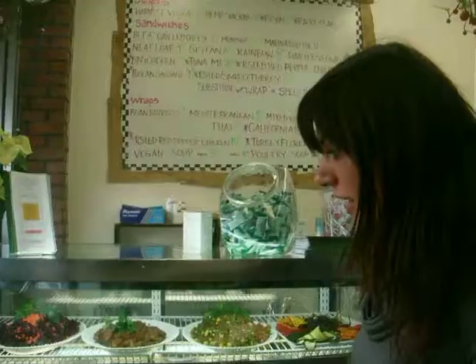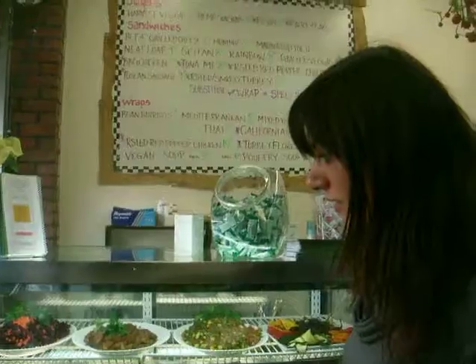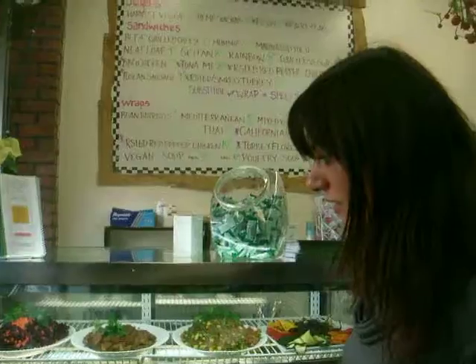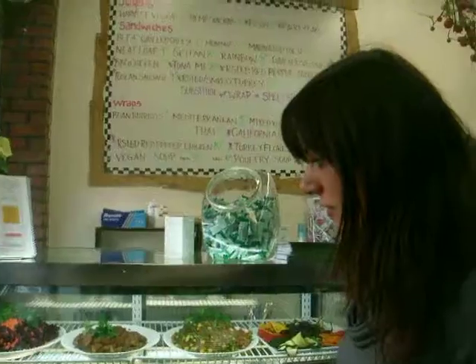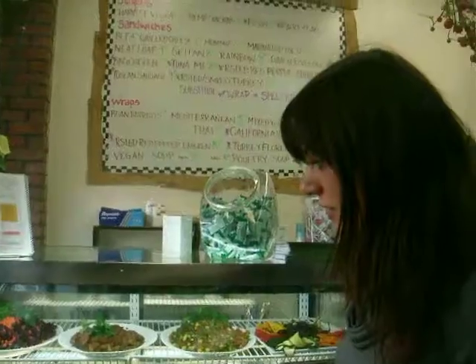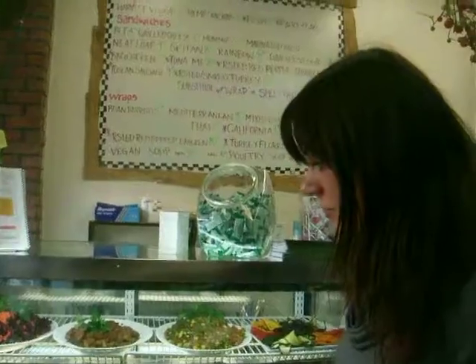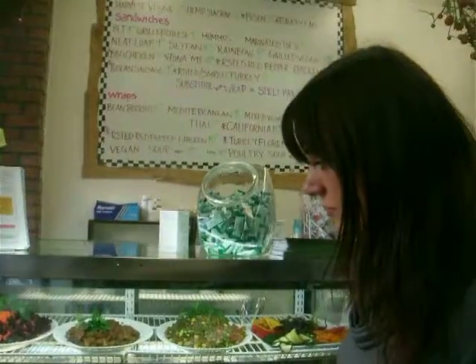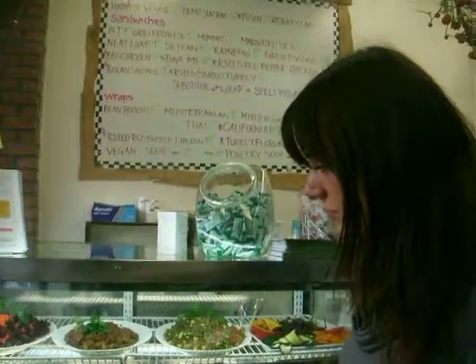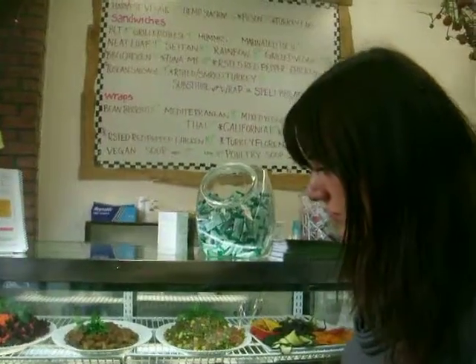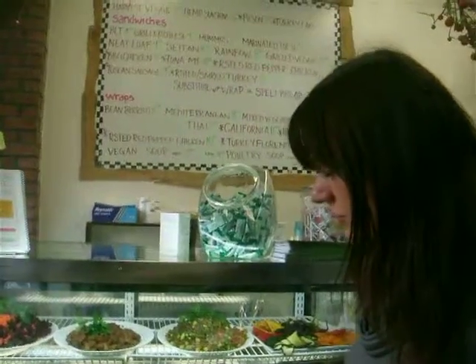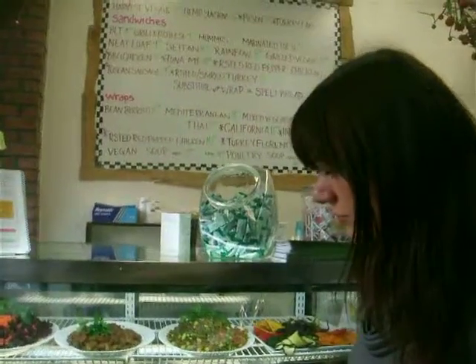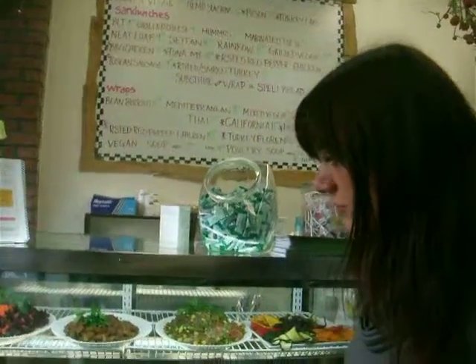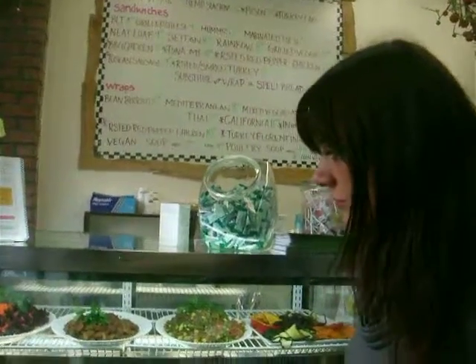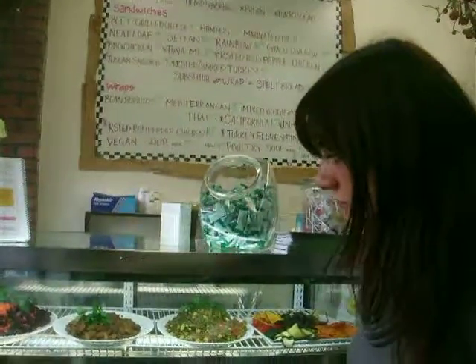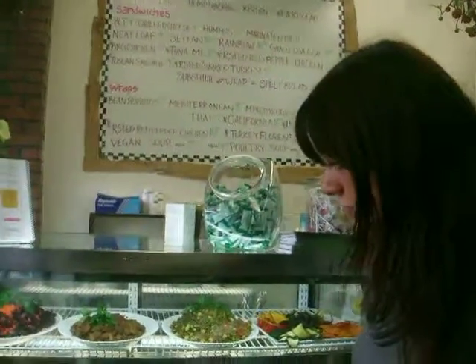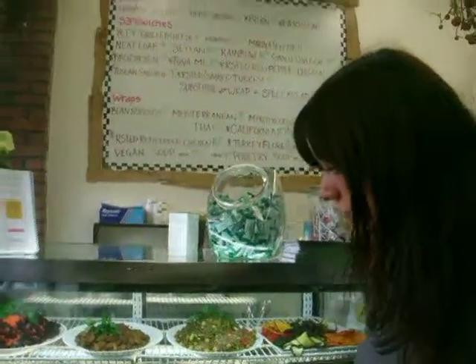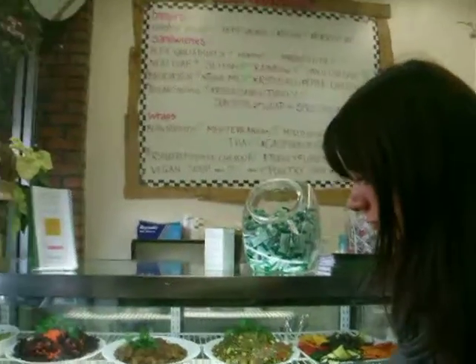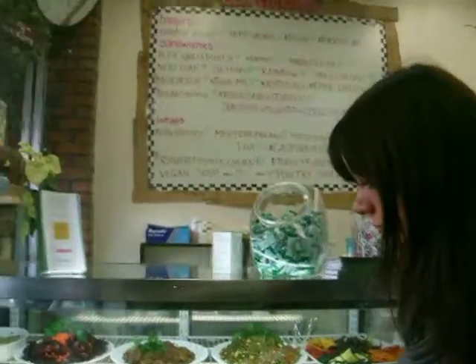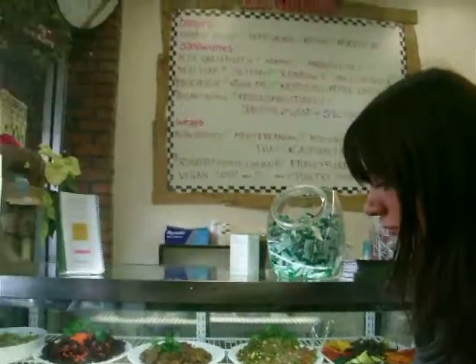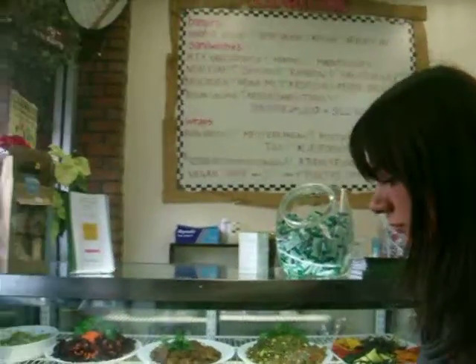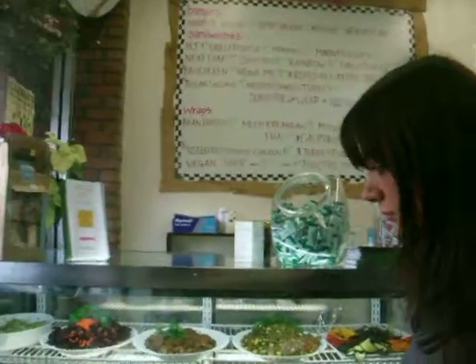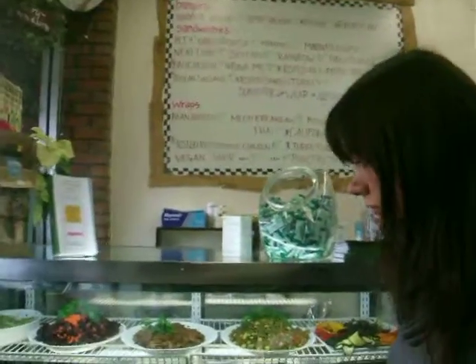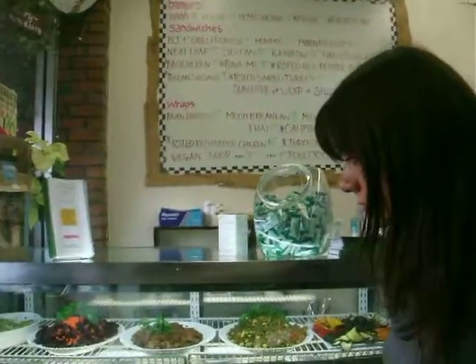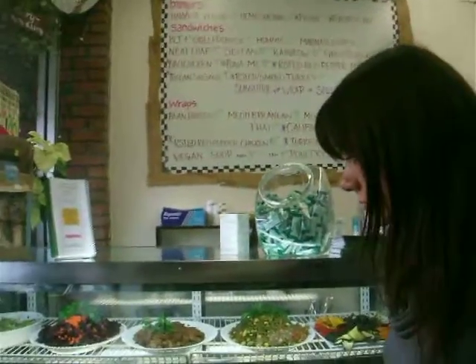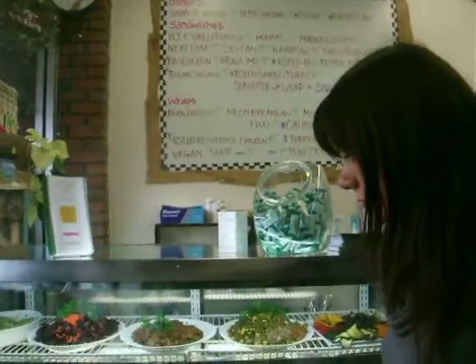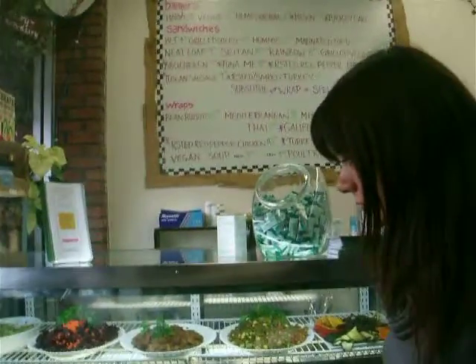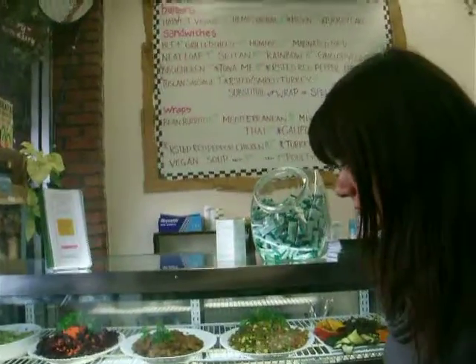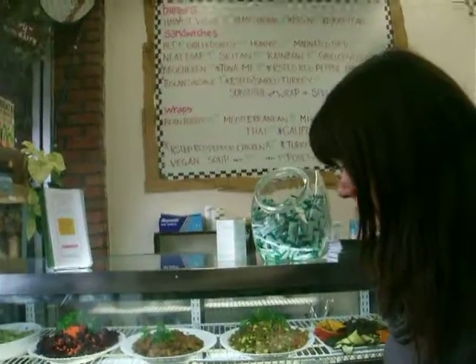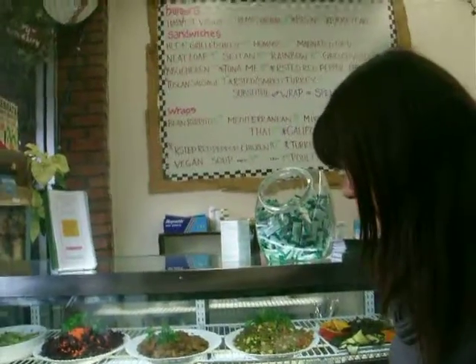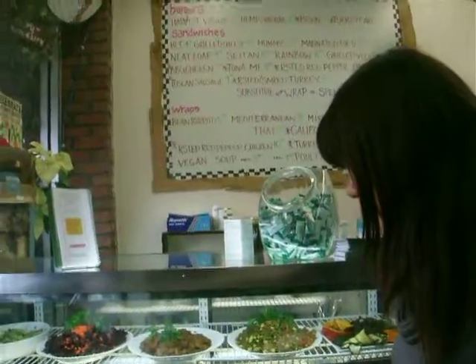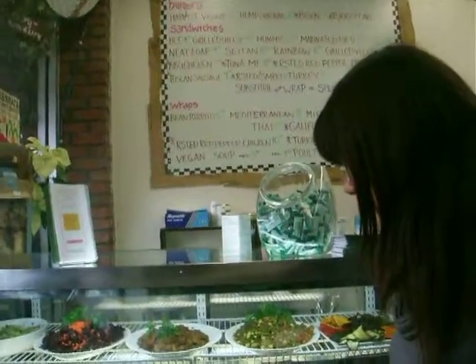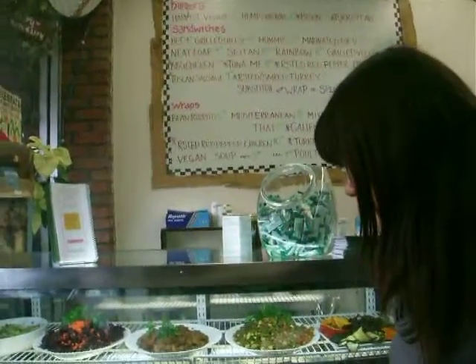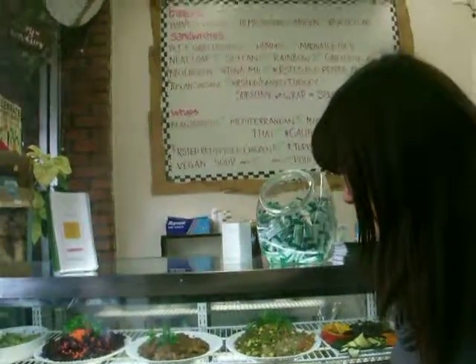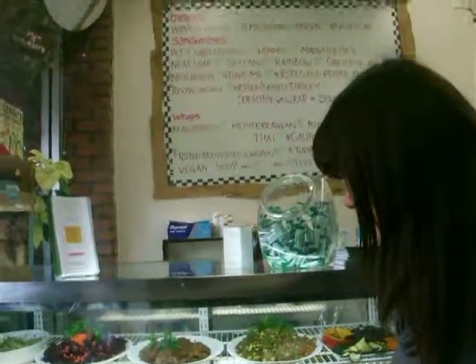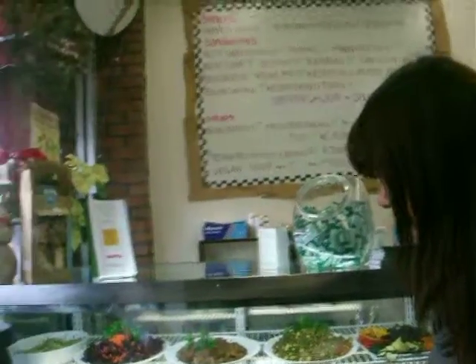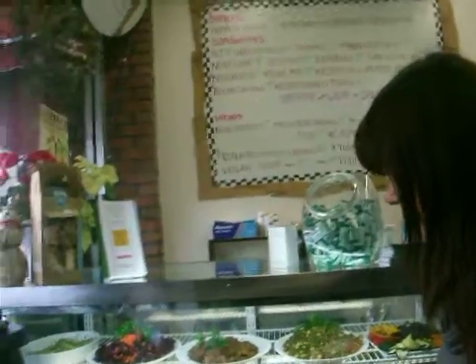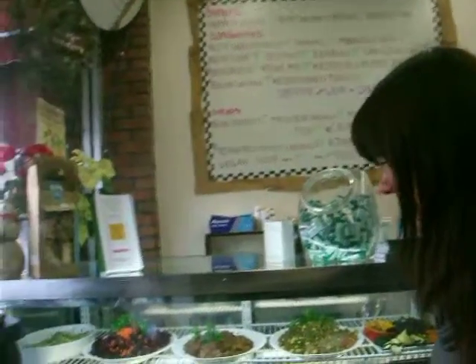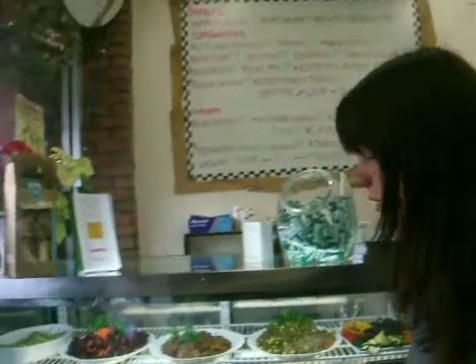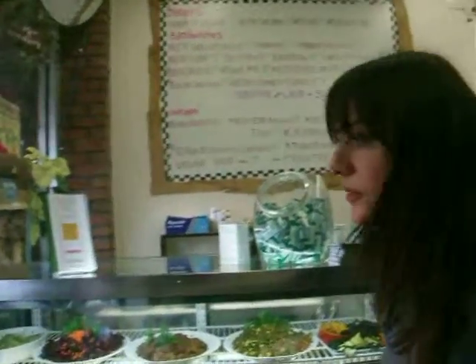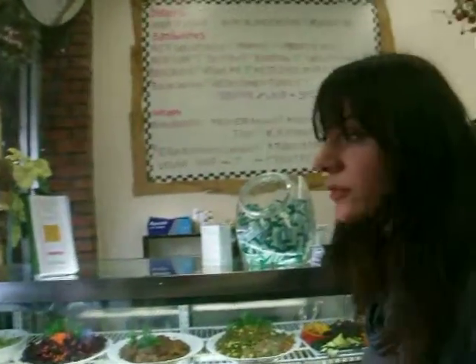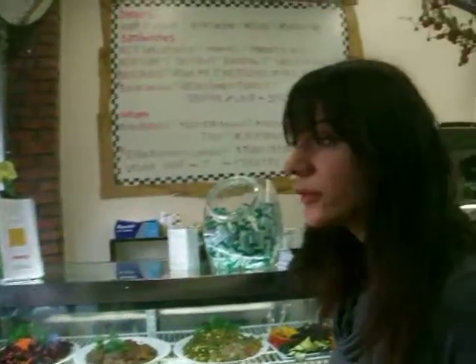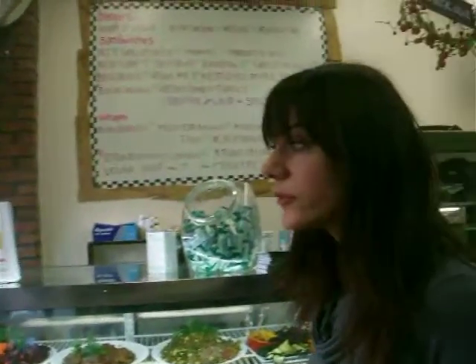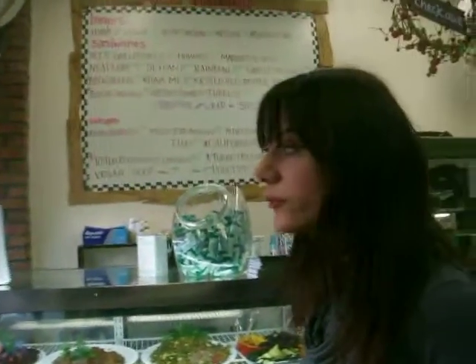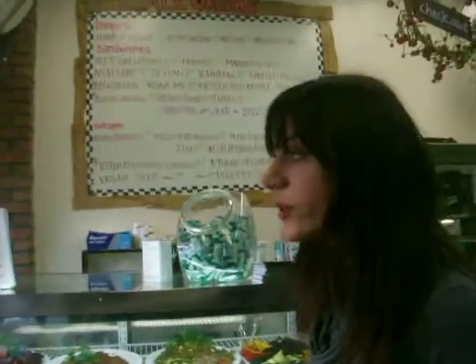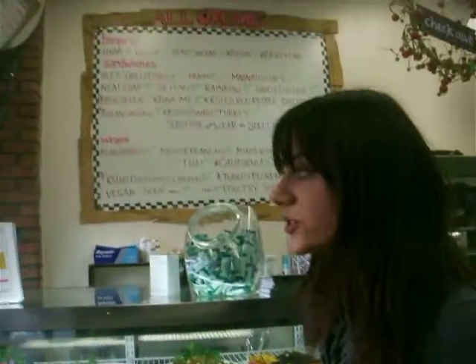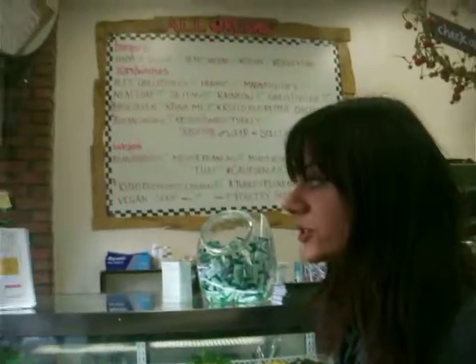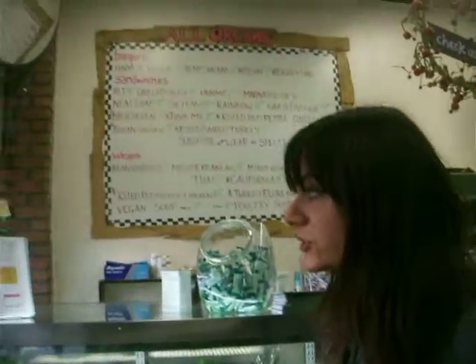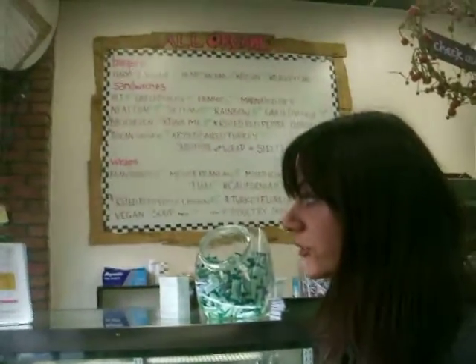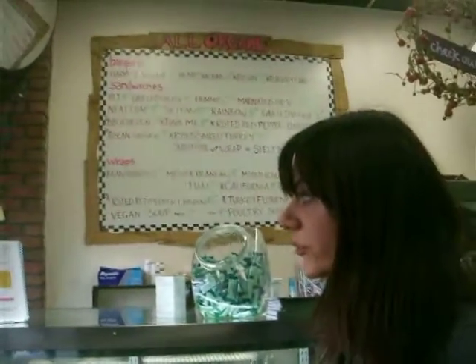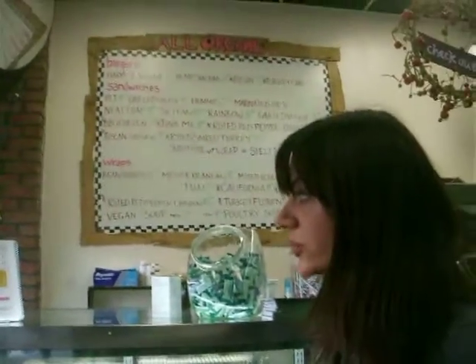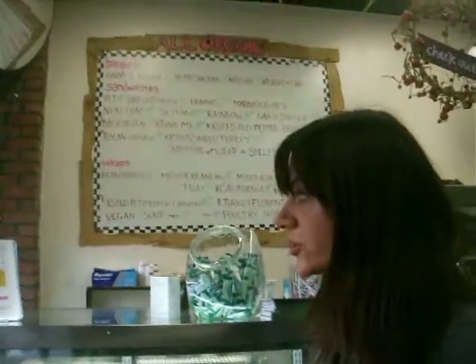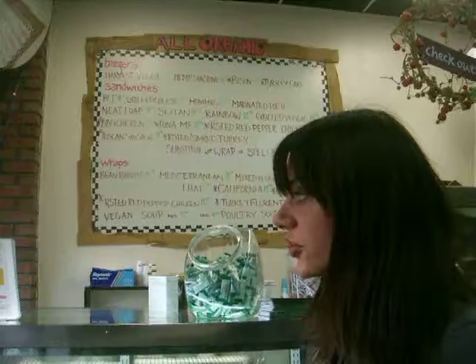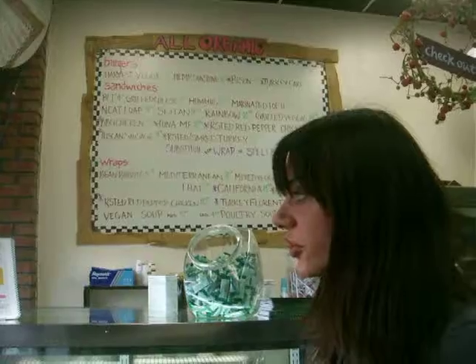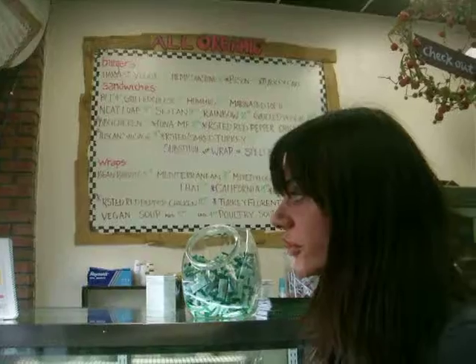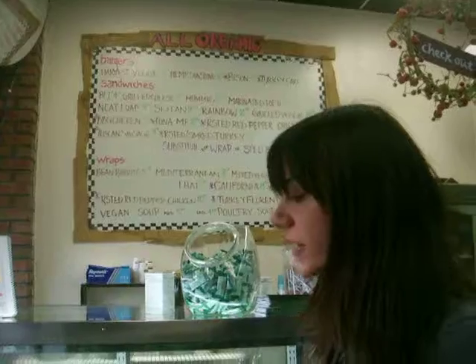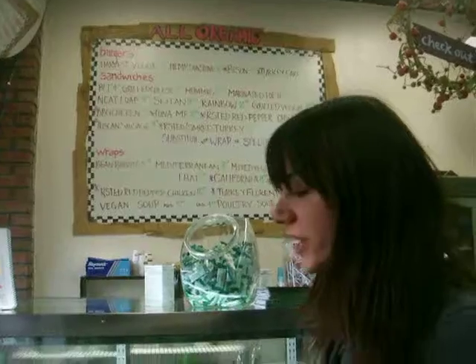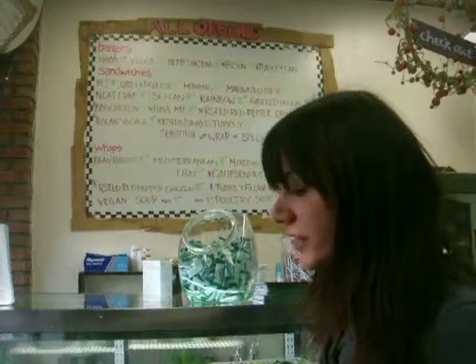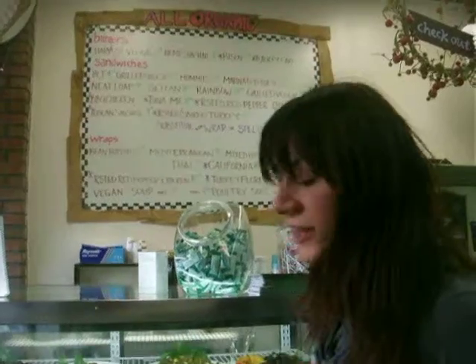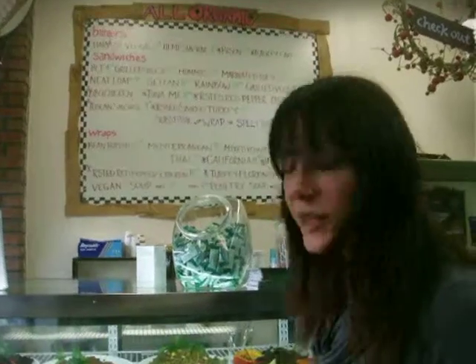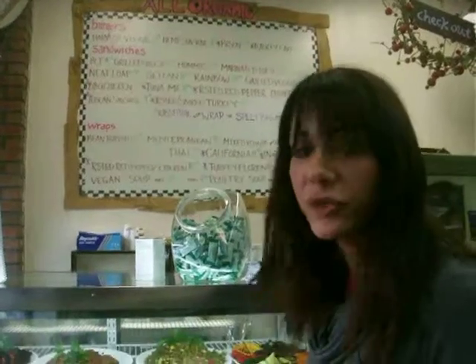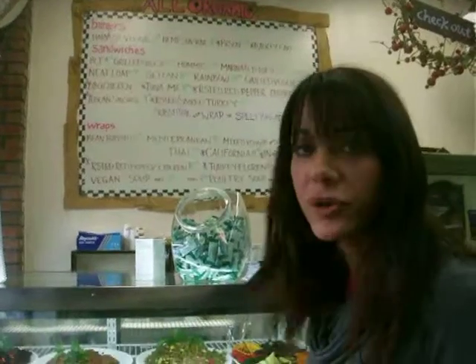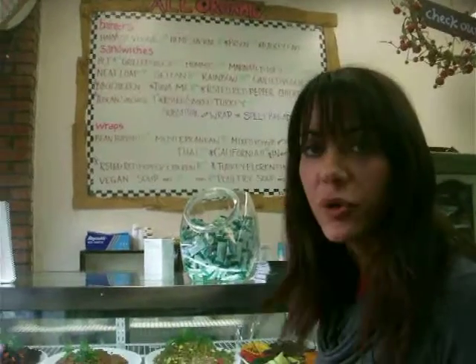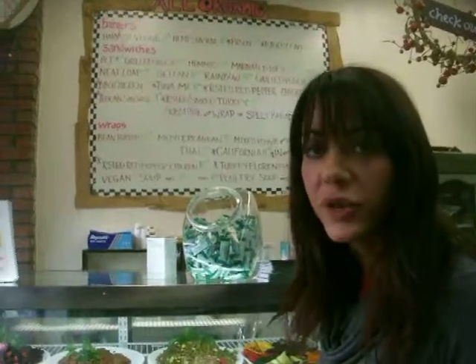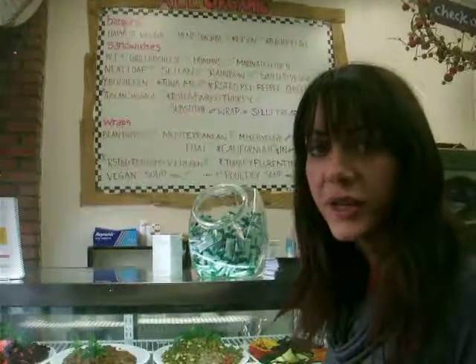Let me ask you, what's the name of the store? I forgot. Fresh Start Organic Eatery Market.